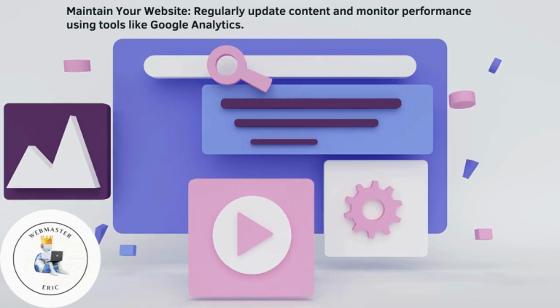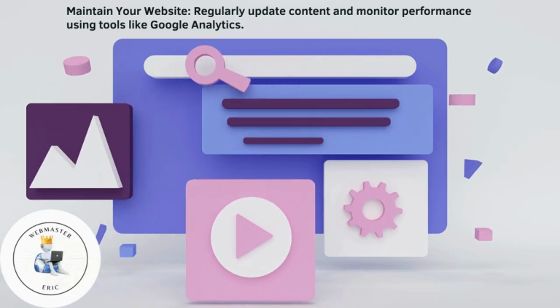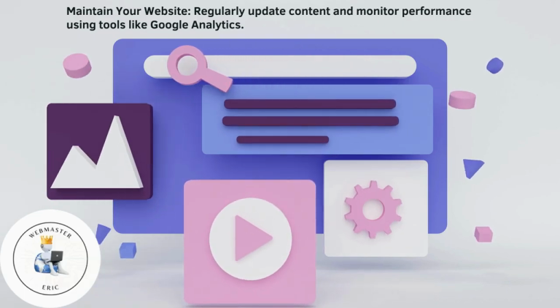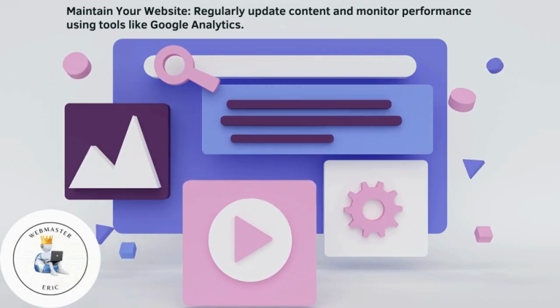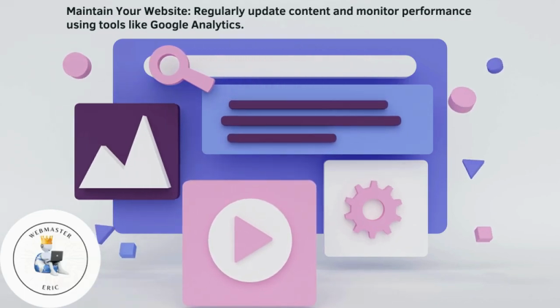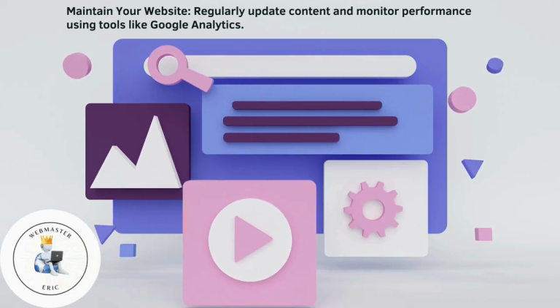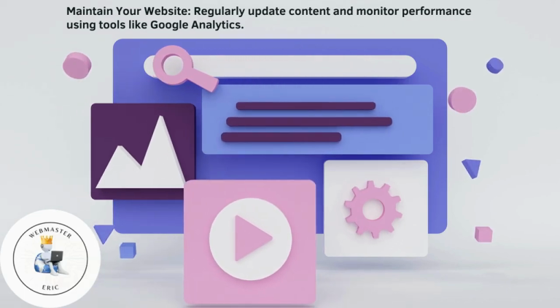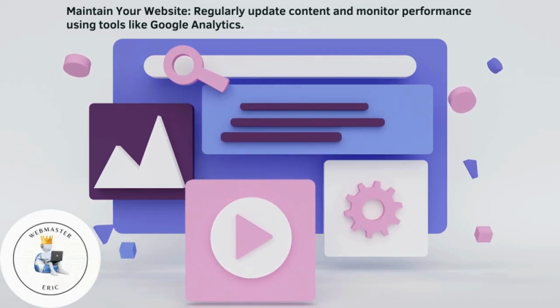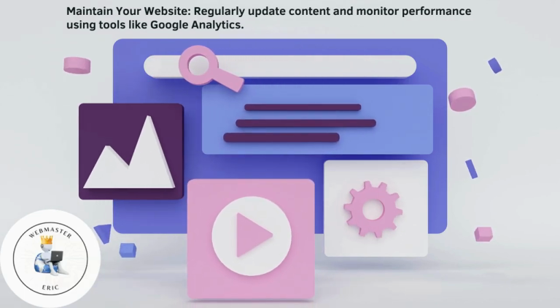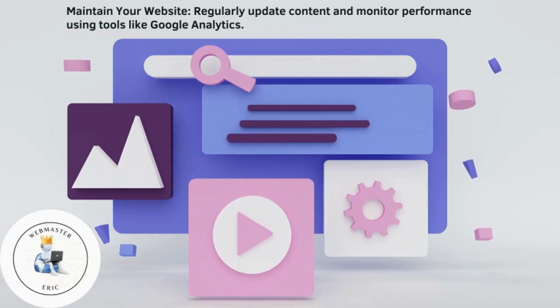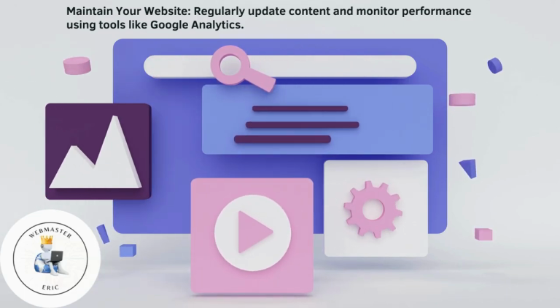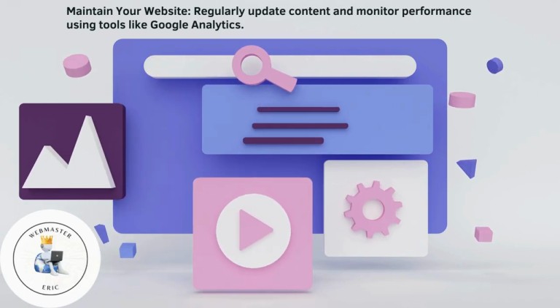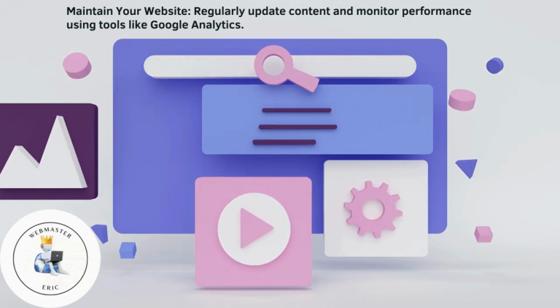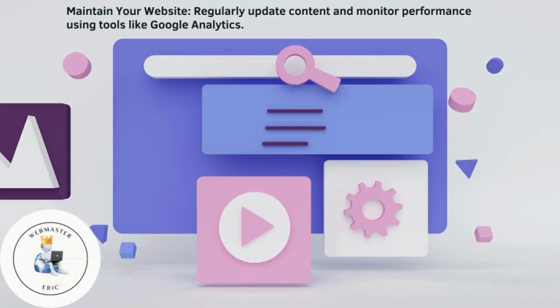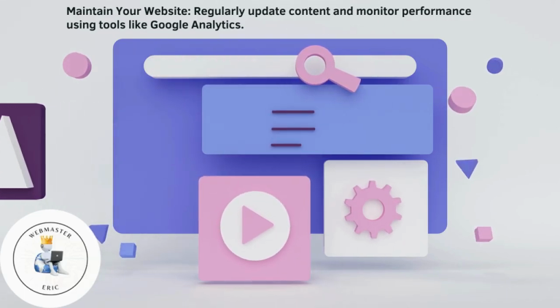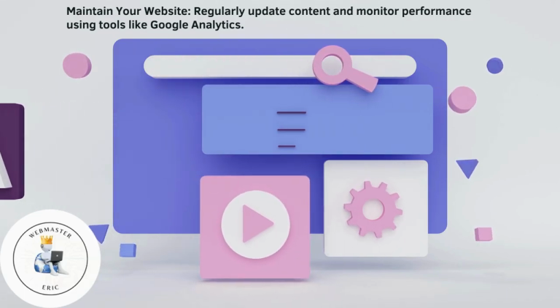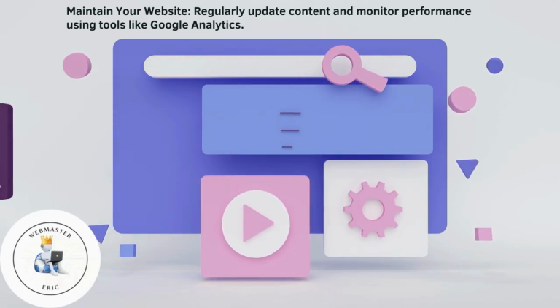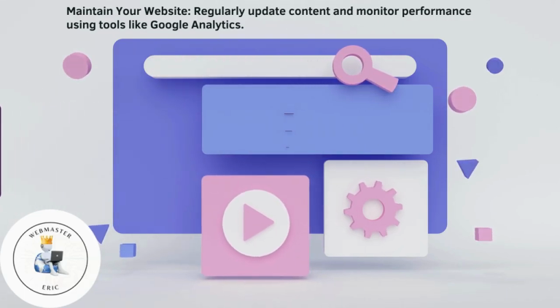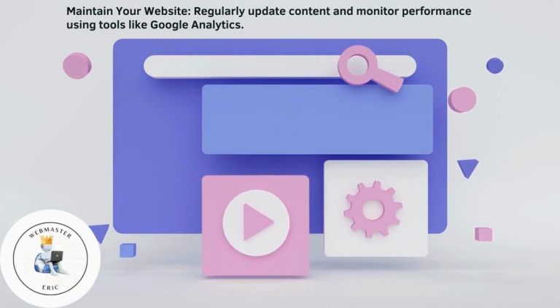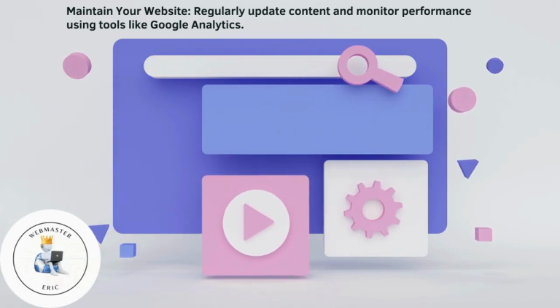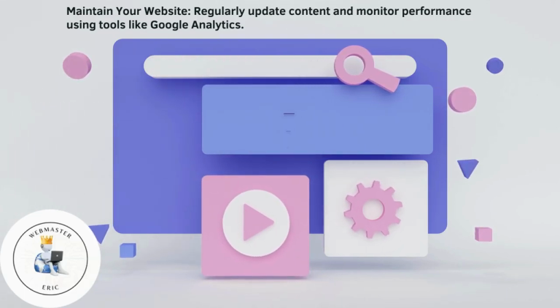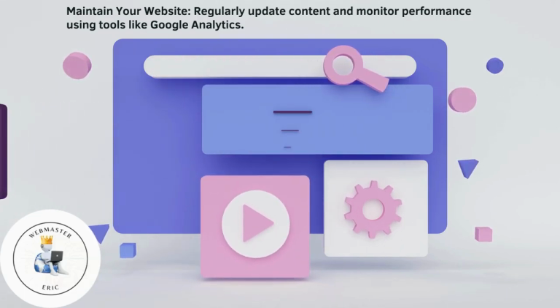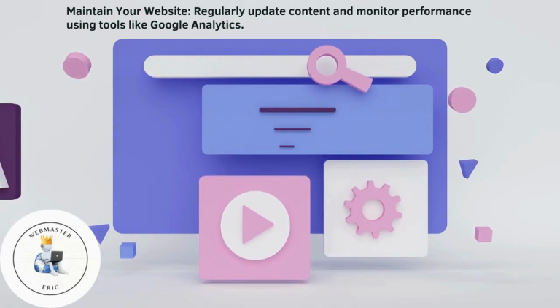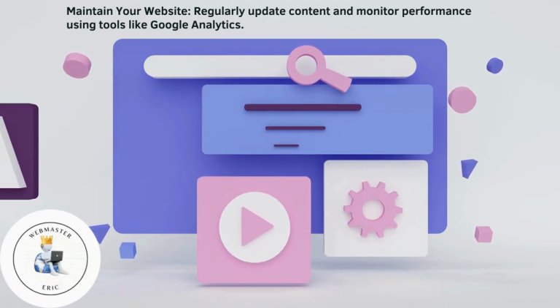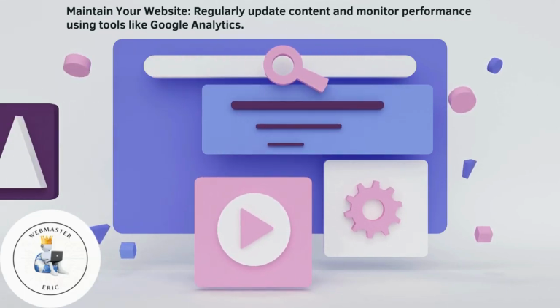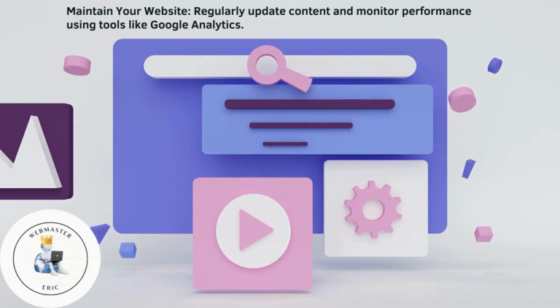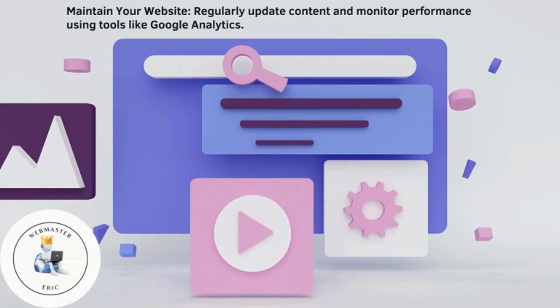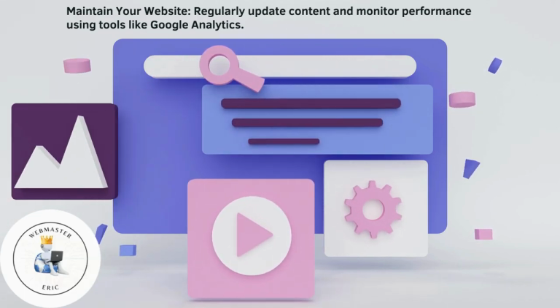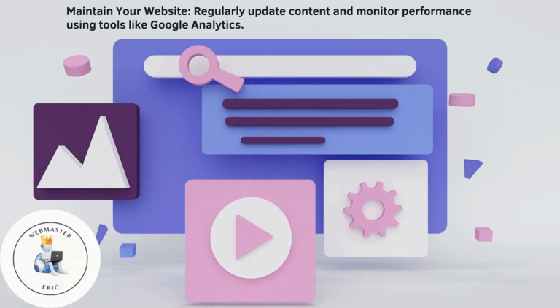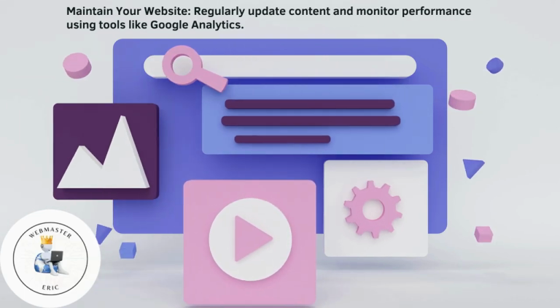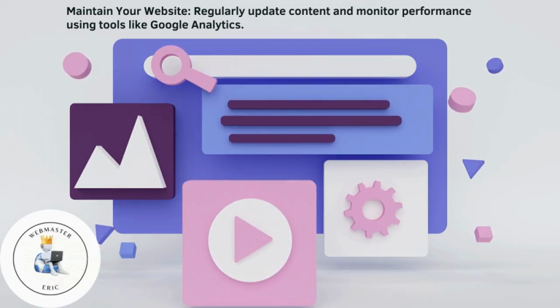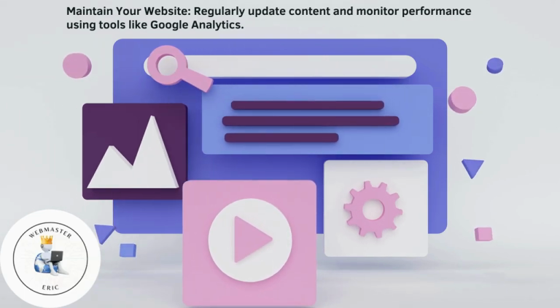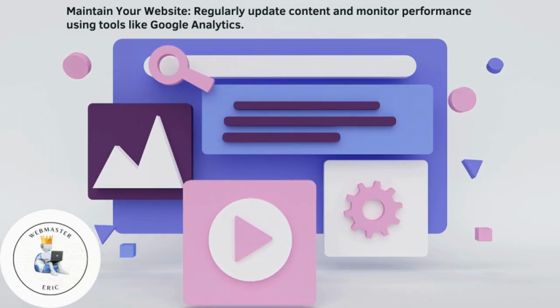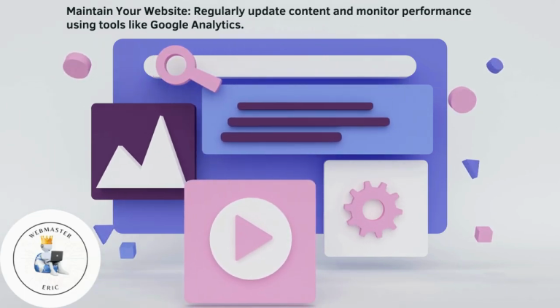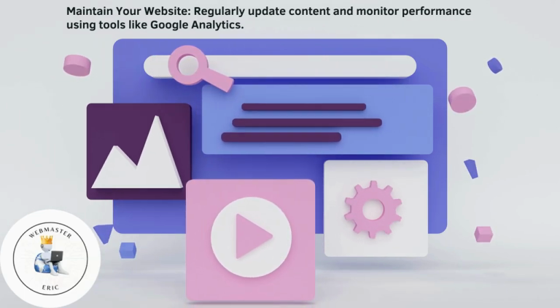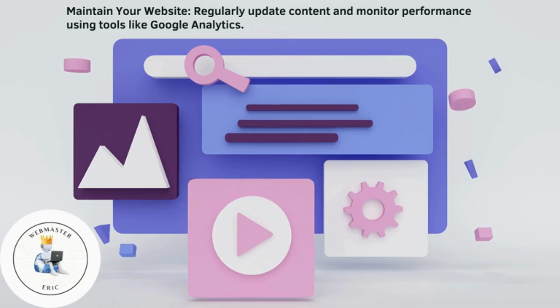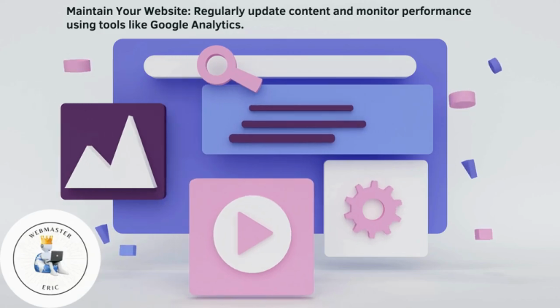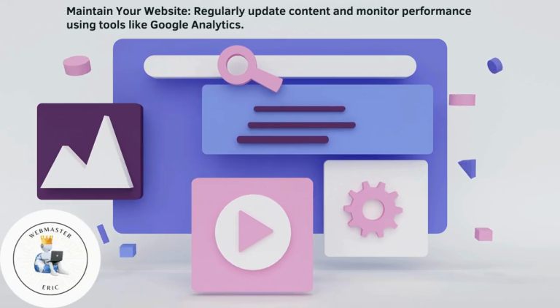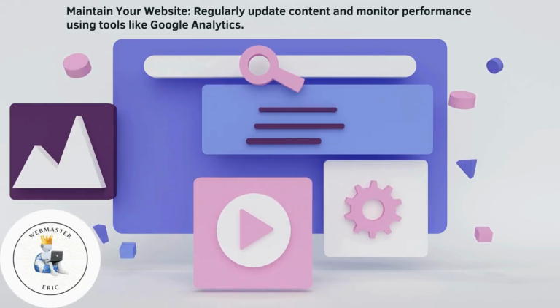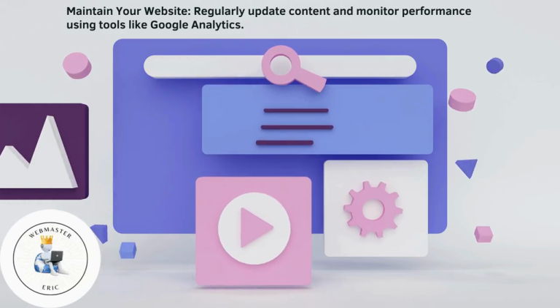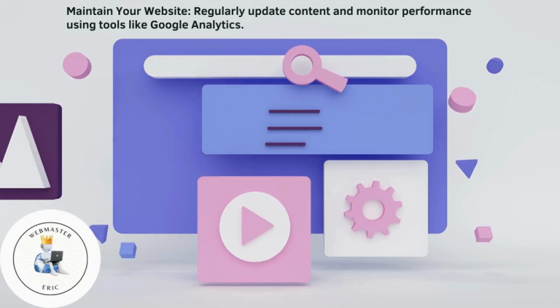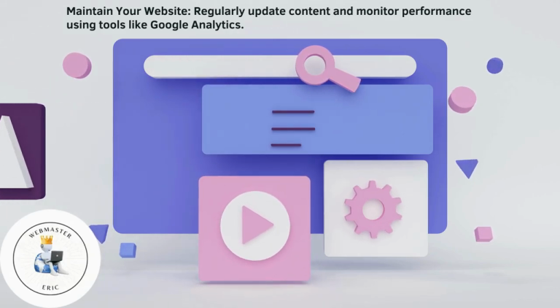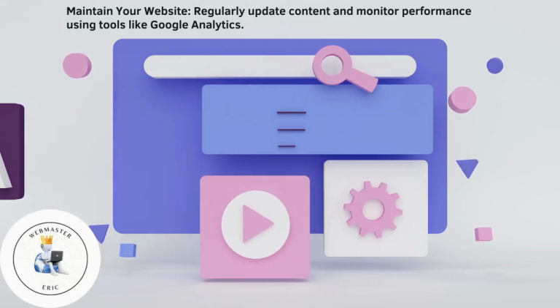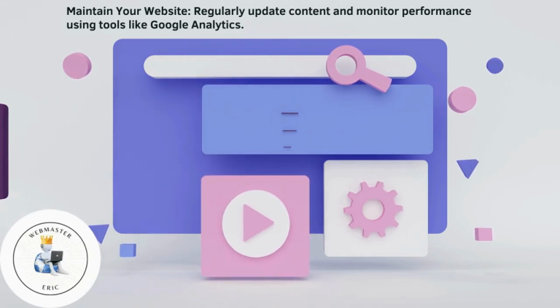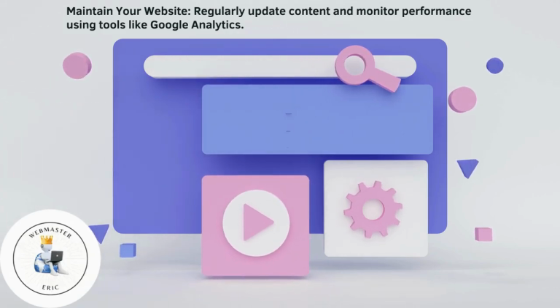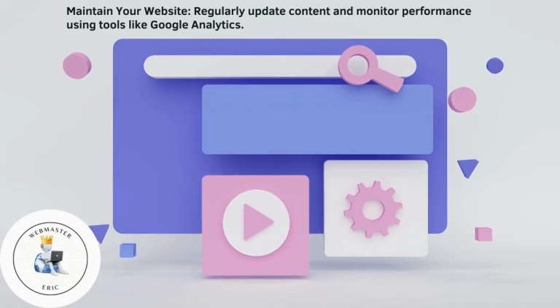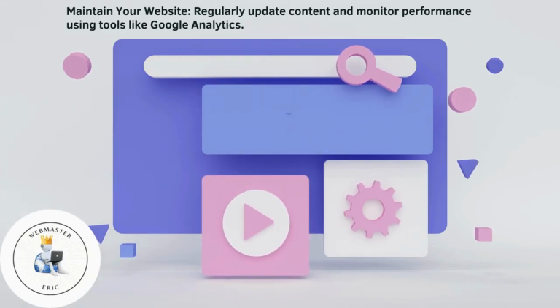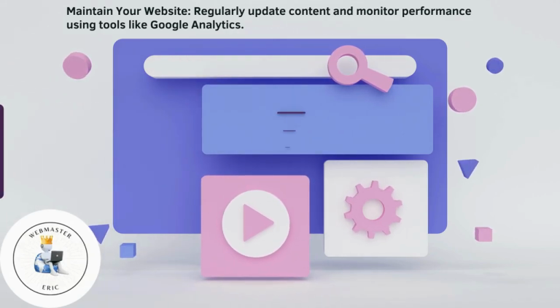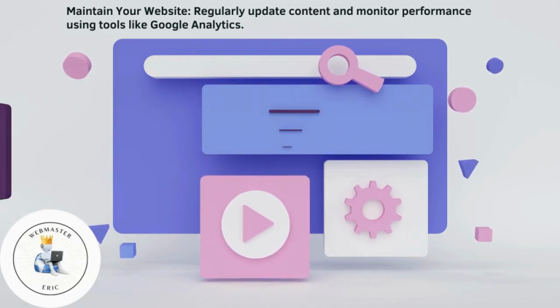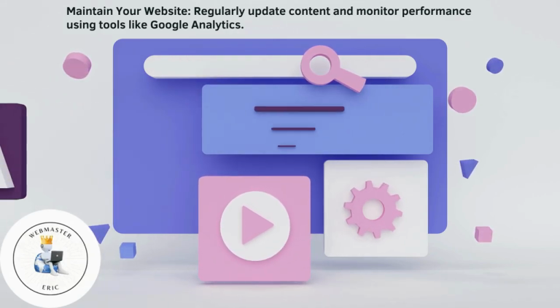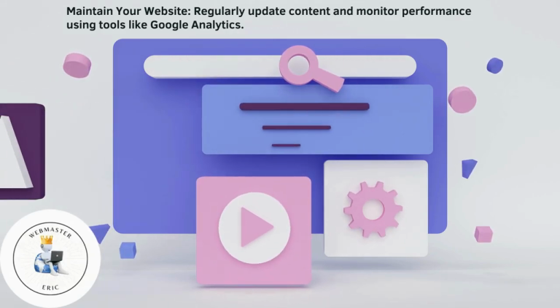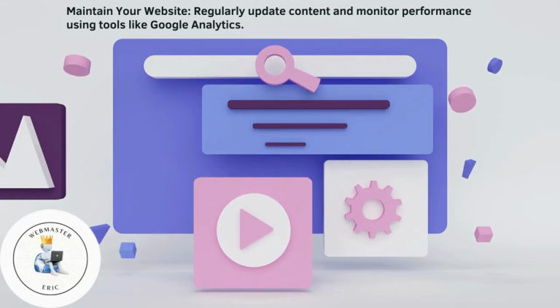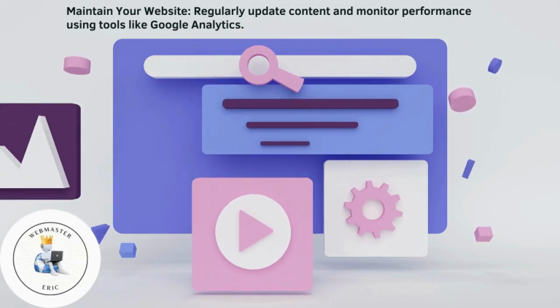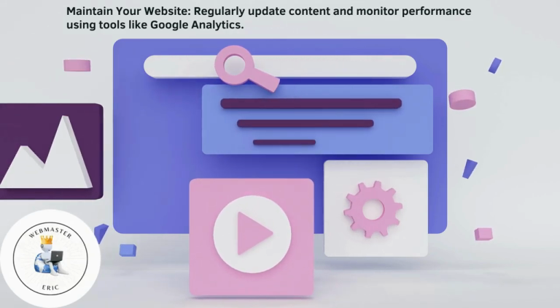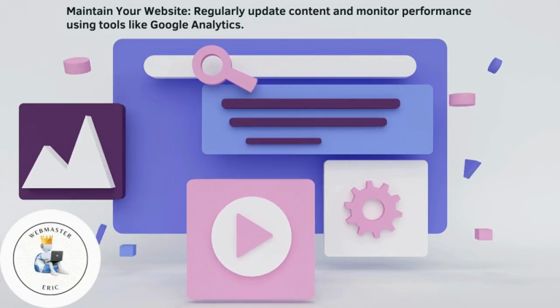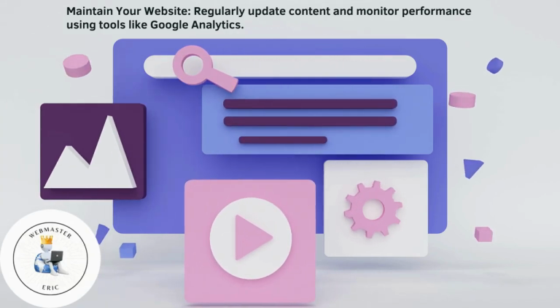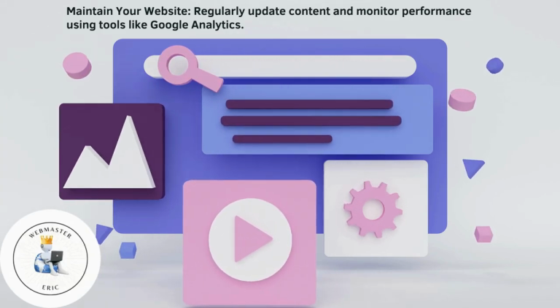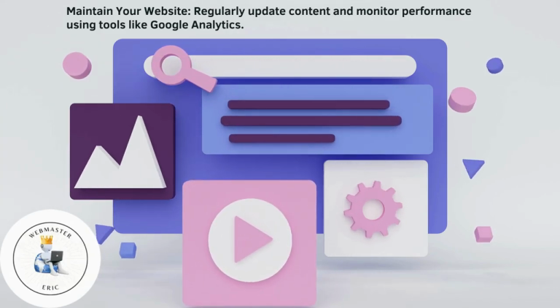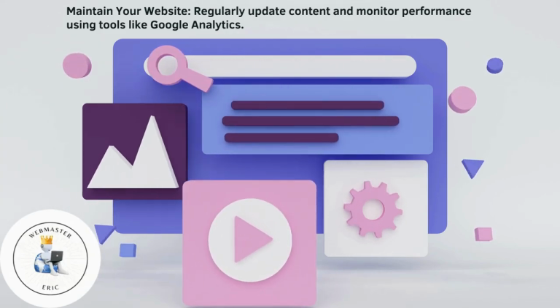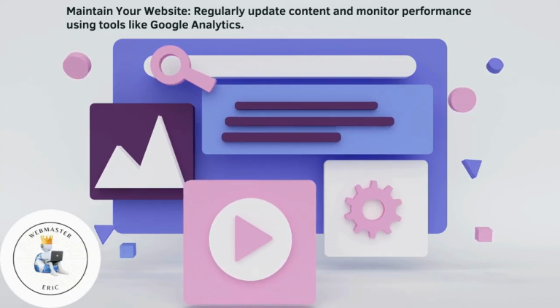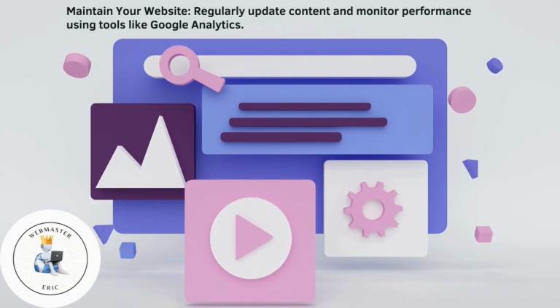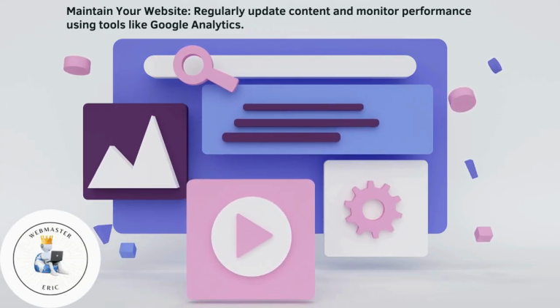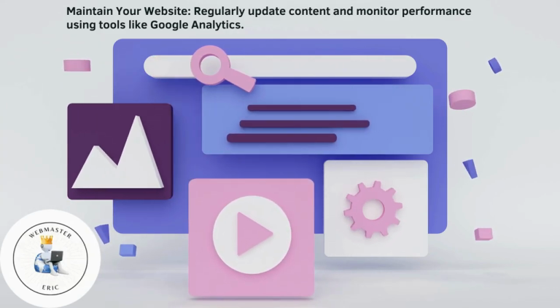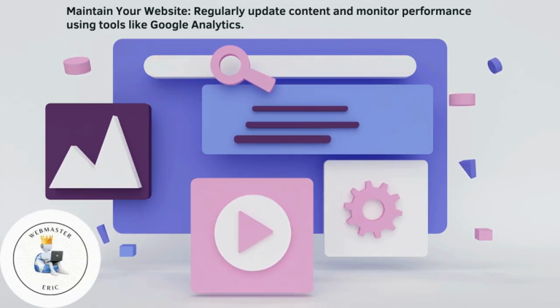Maintain your website. Regularly update content and monitor performance using tools like Google Analytics.